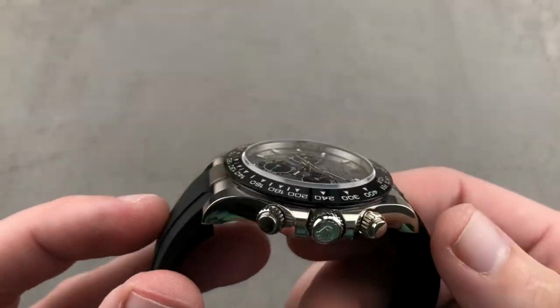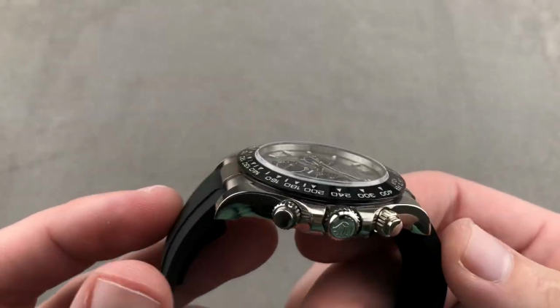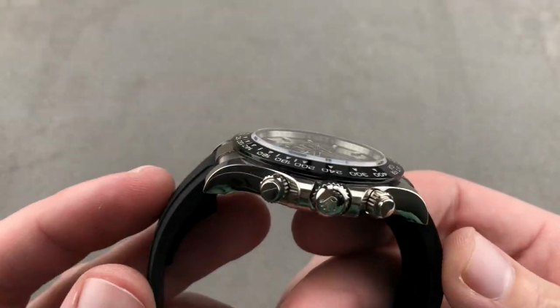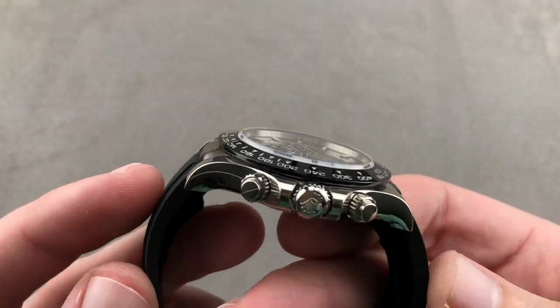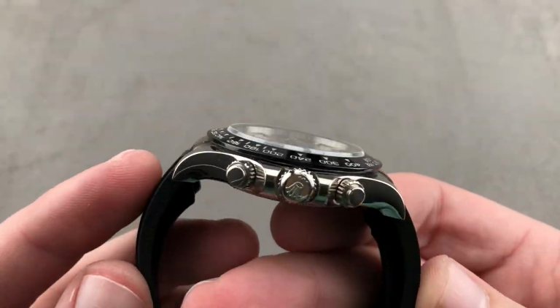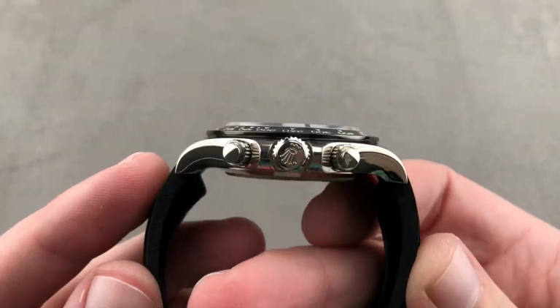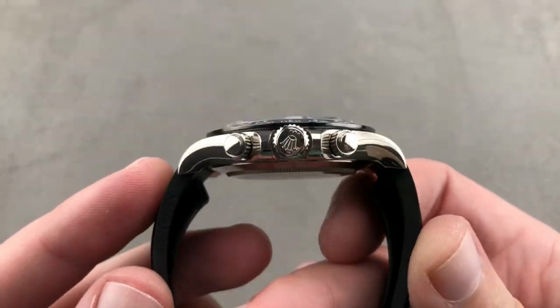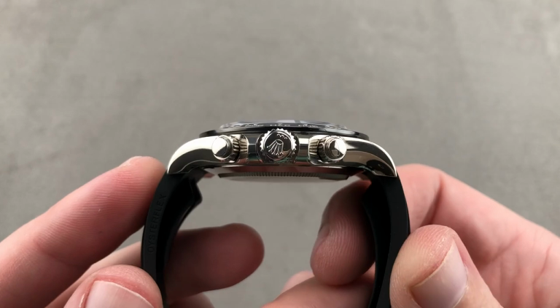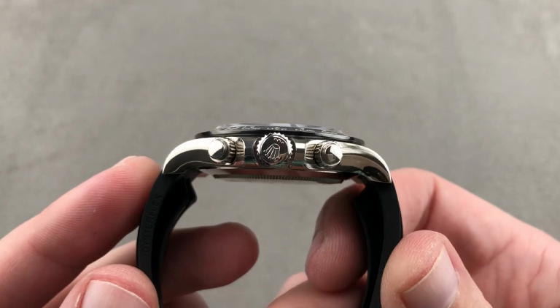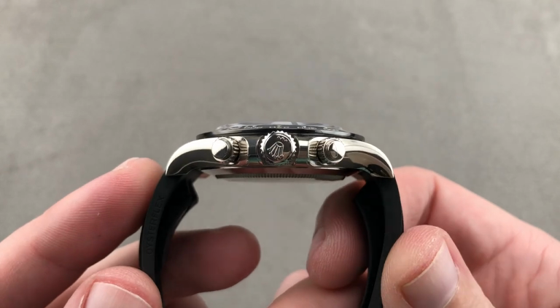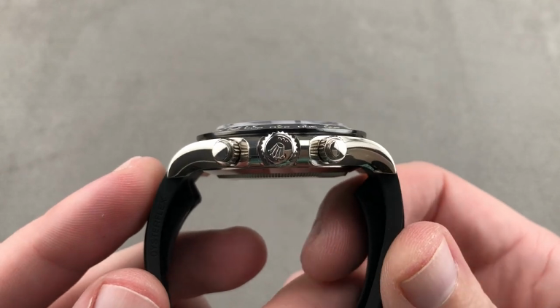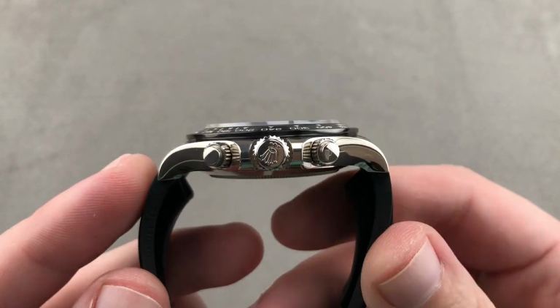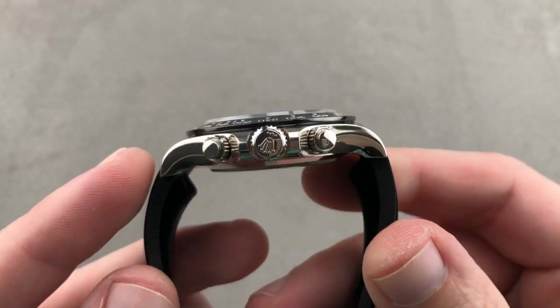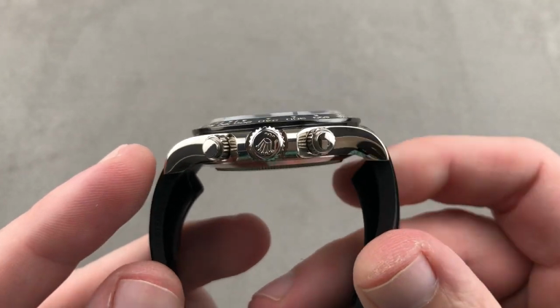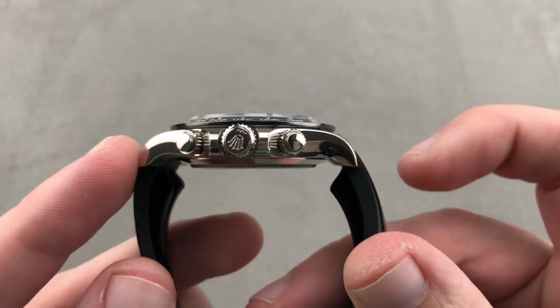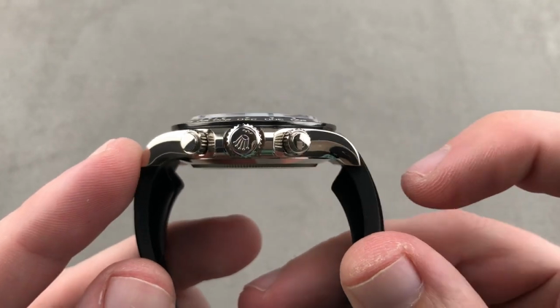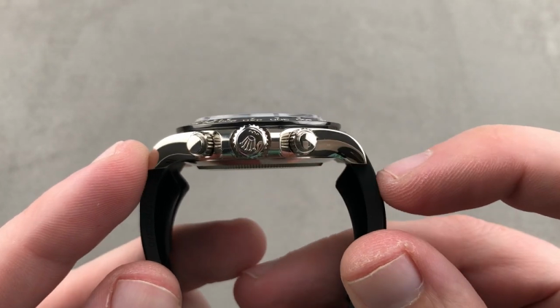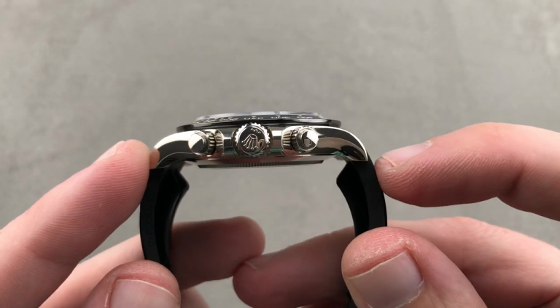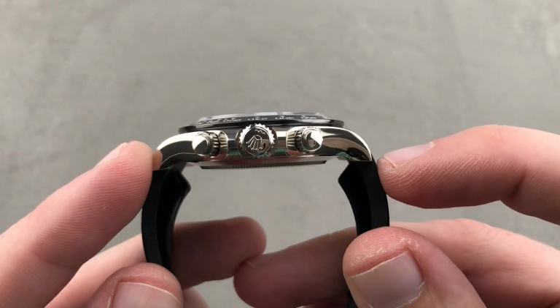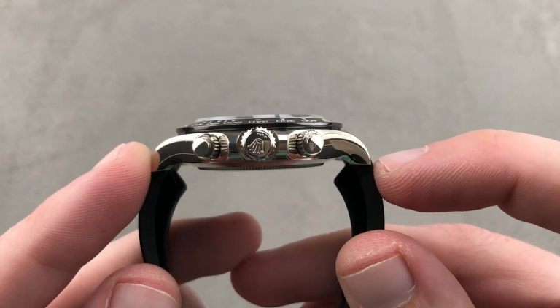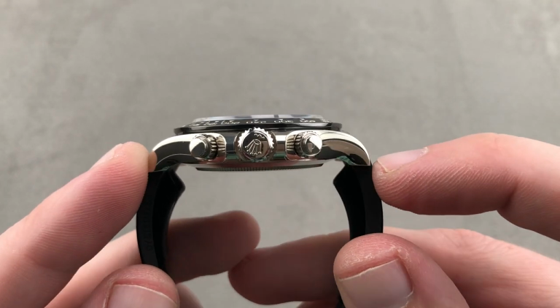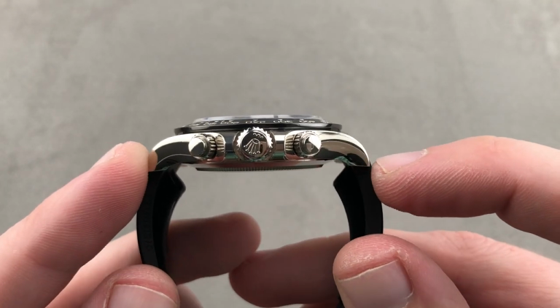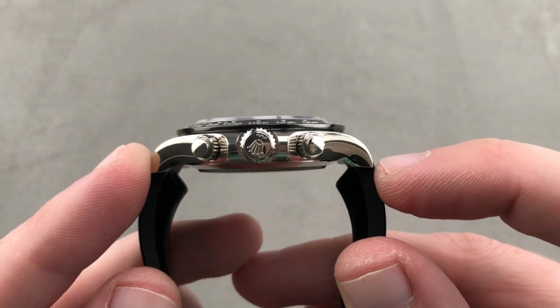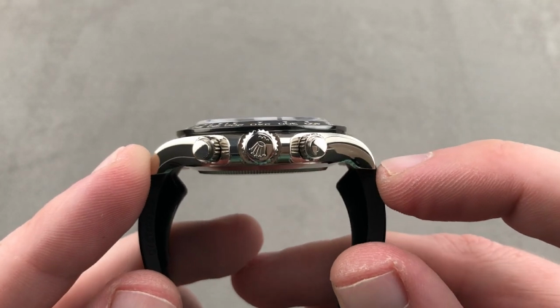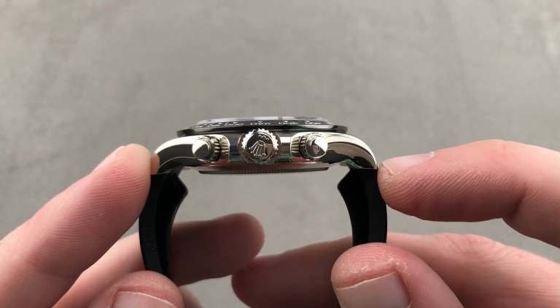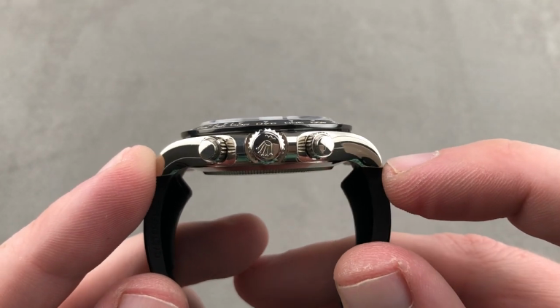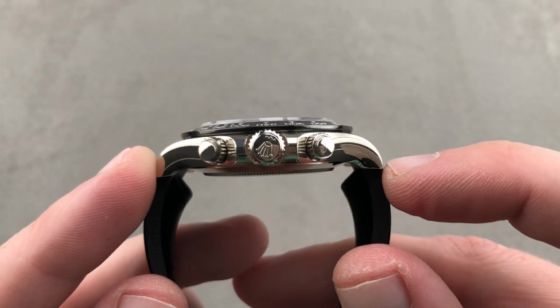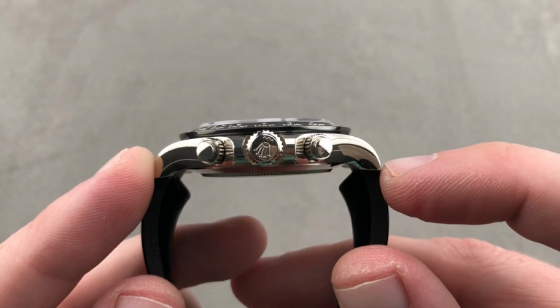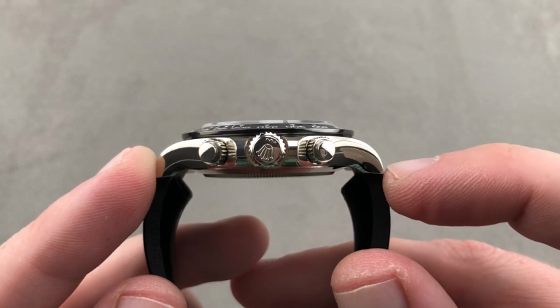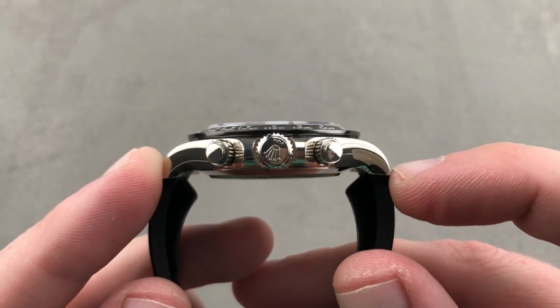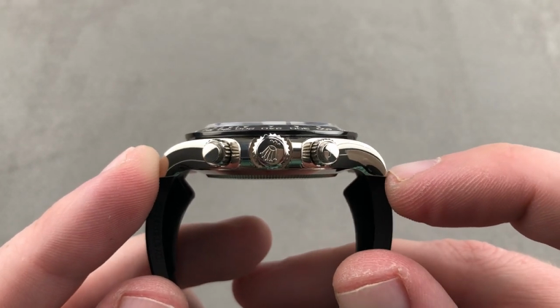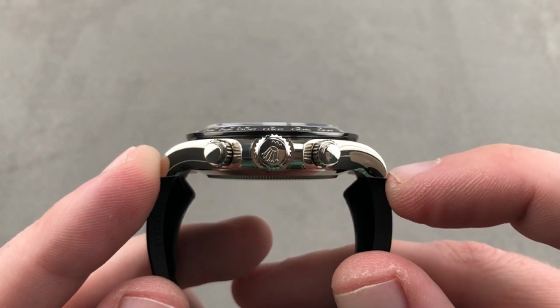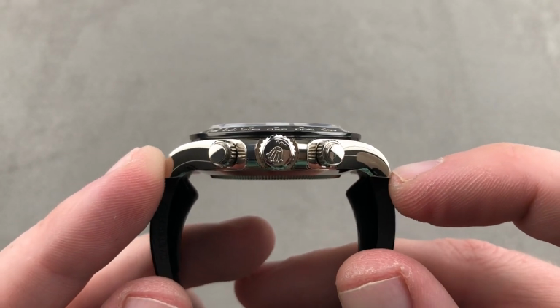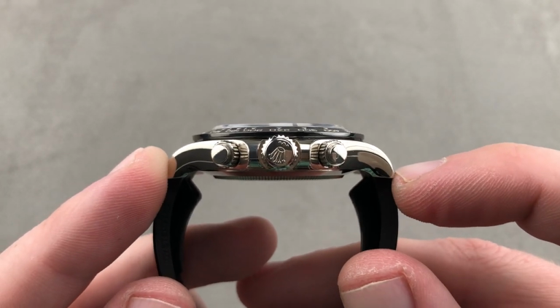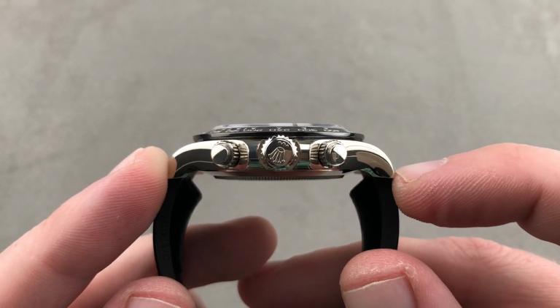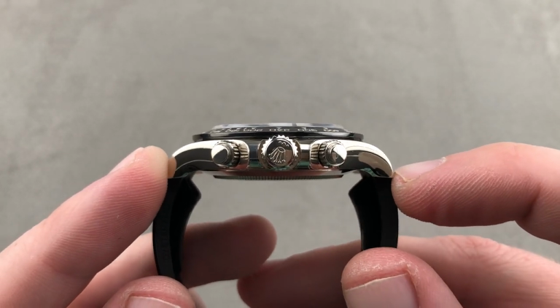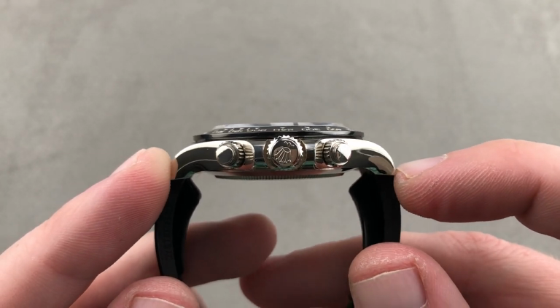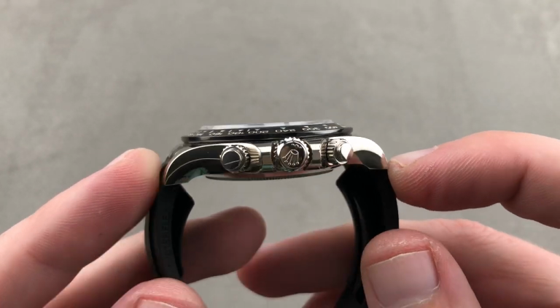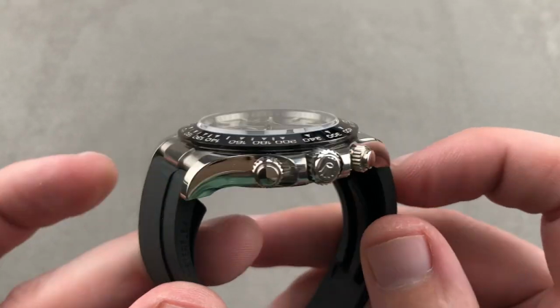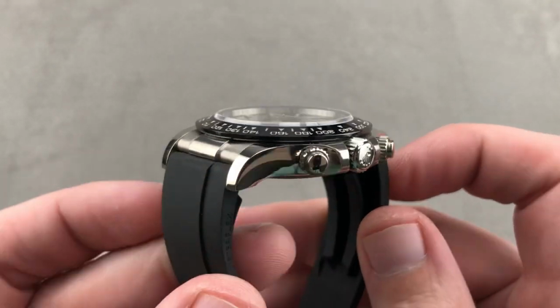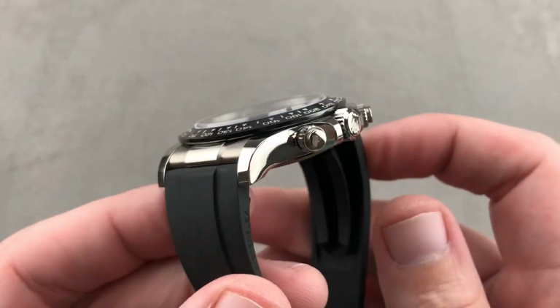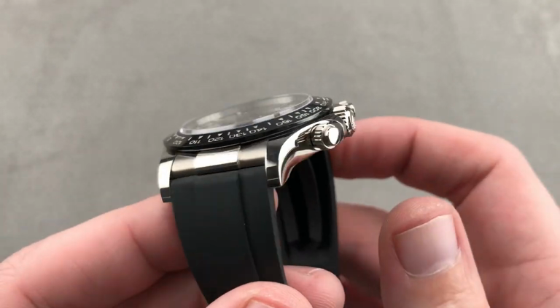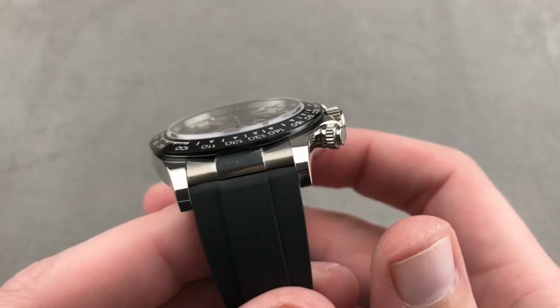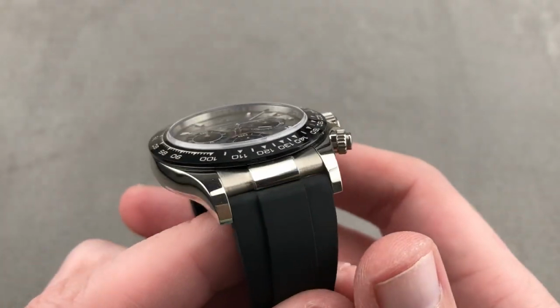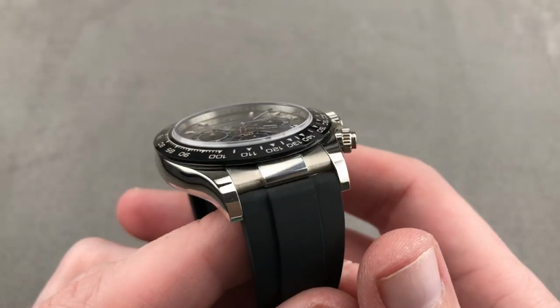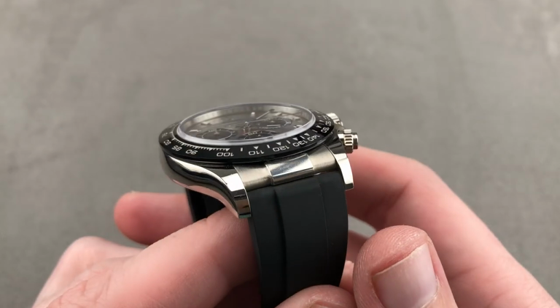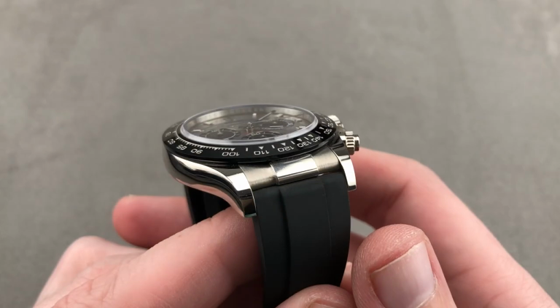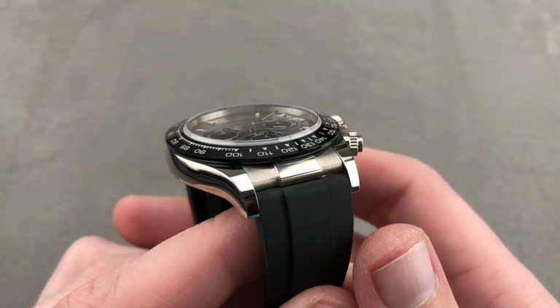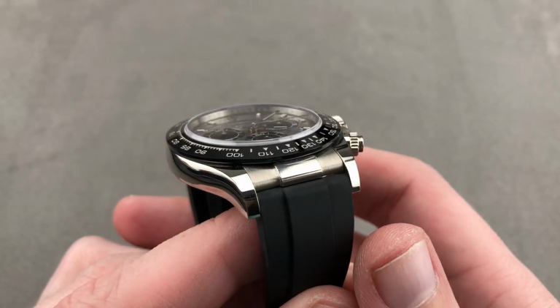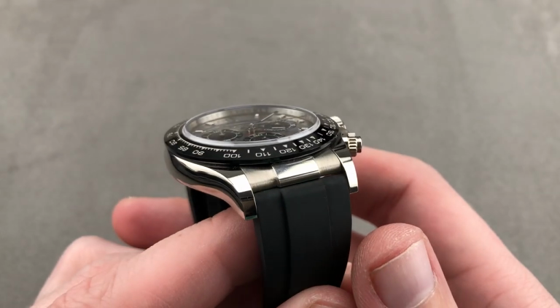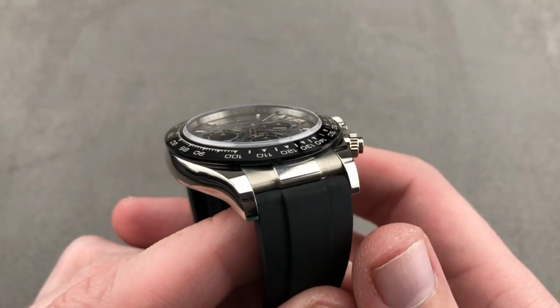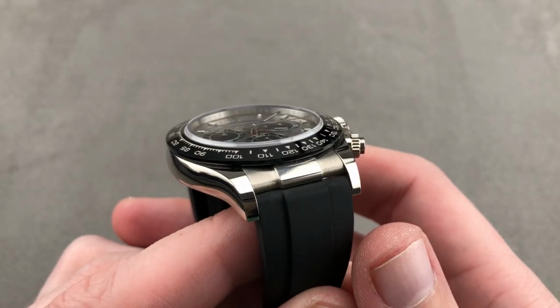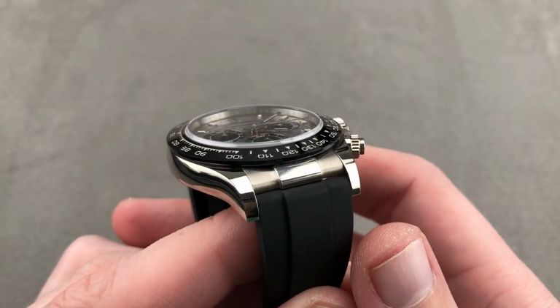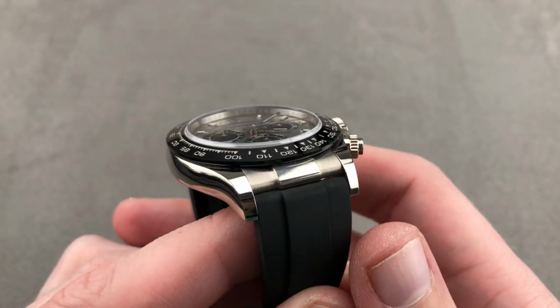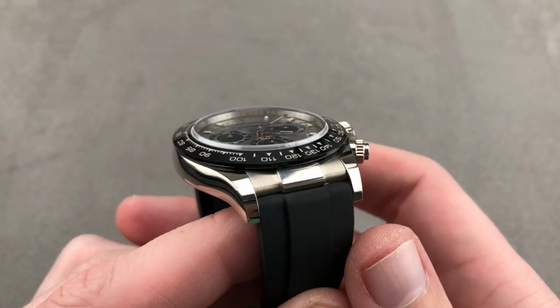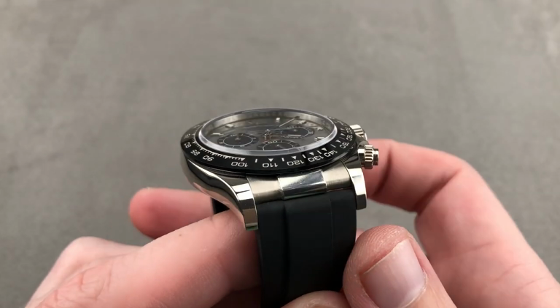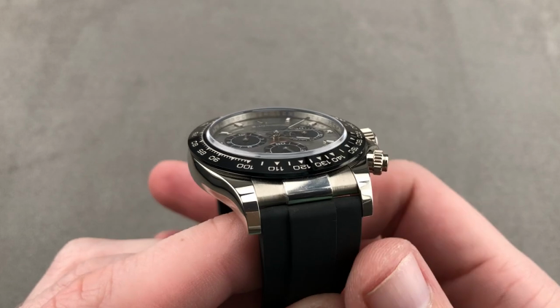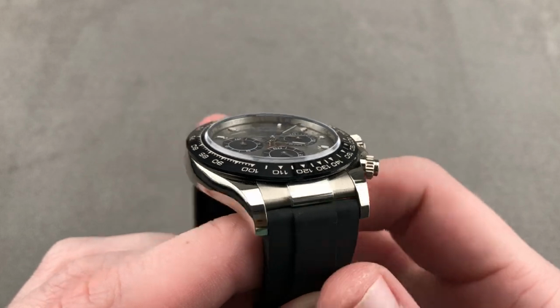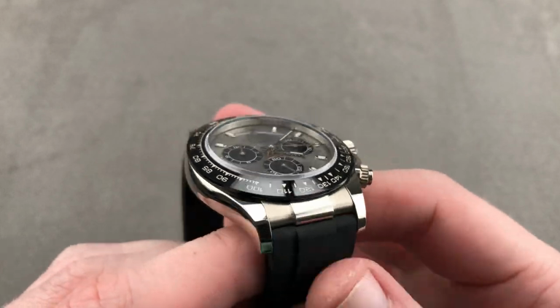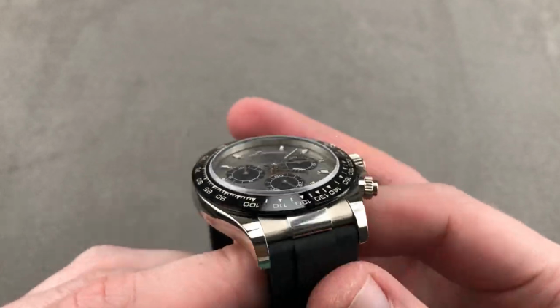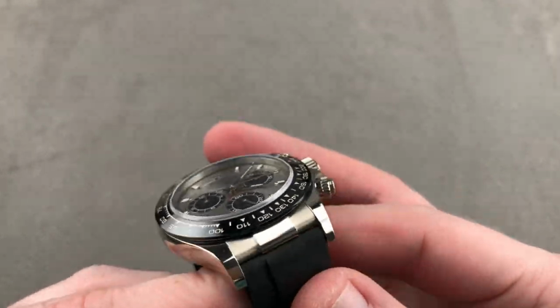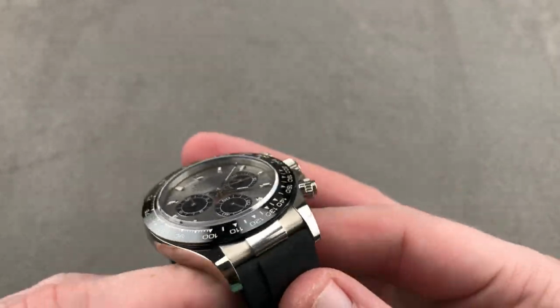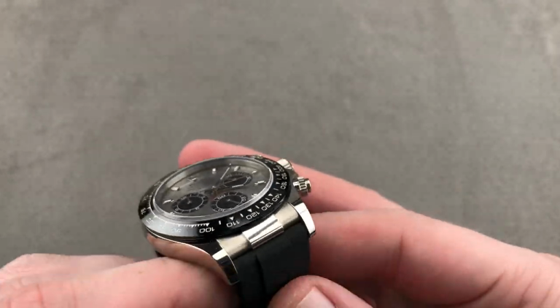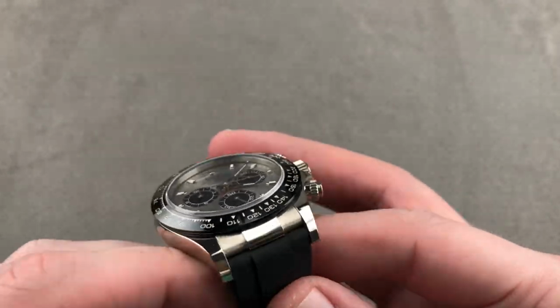The watch measures 12.2 millimeters thick. From lug to lug, 47.7 millimeters, and 20 millimeters between the lugs.